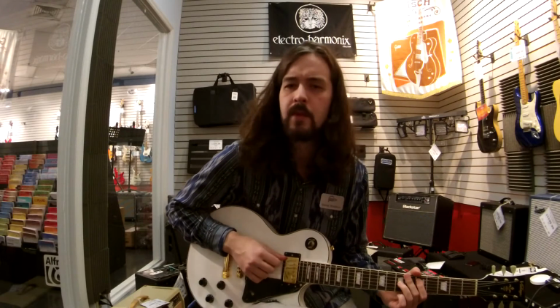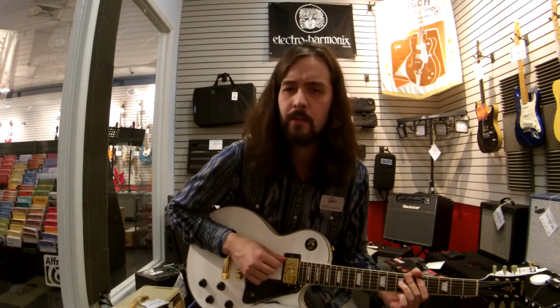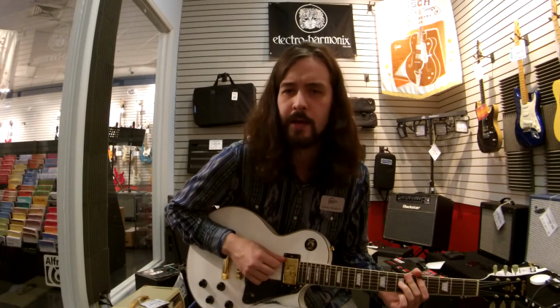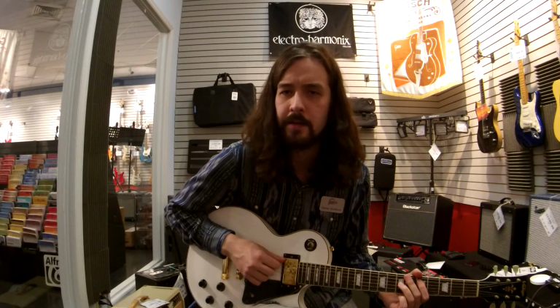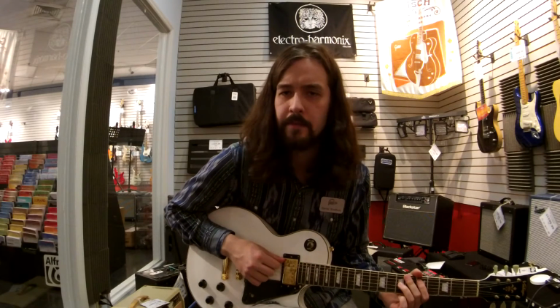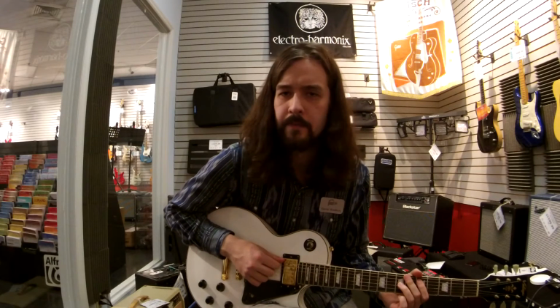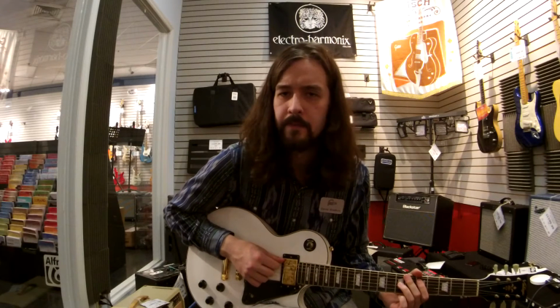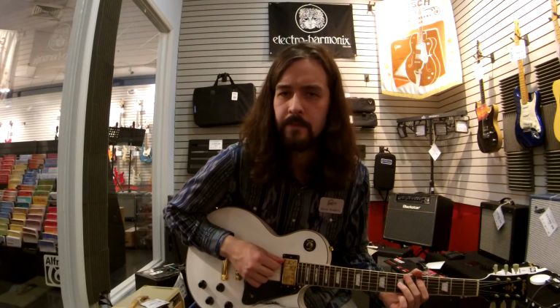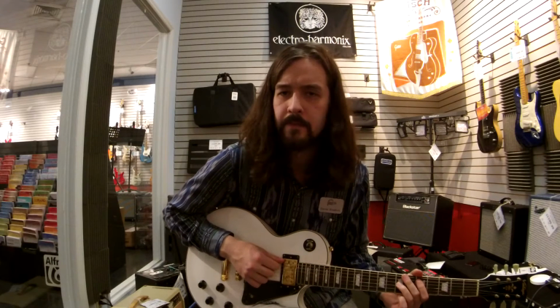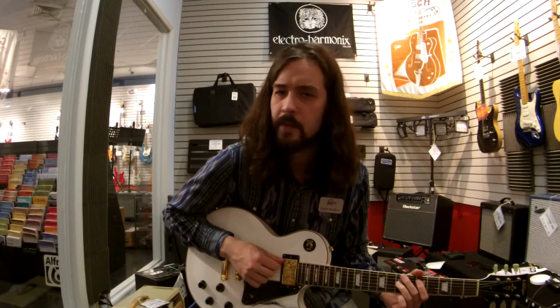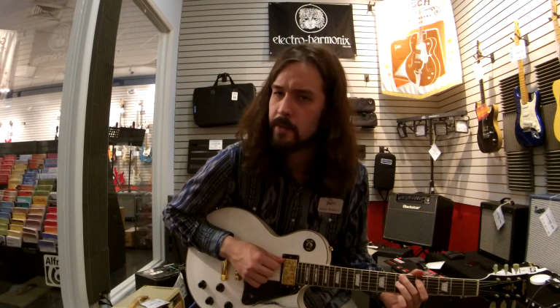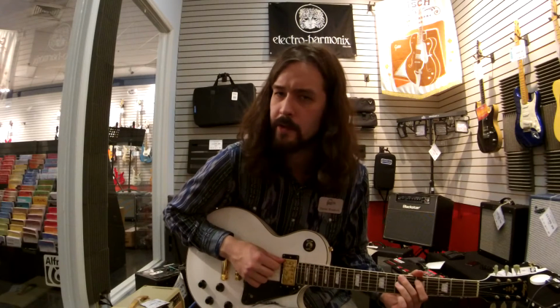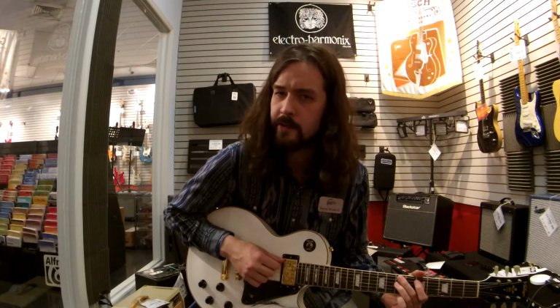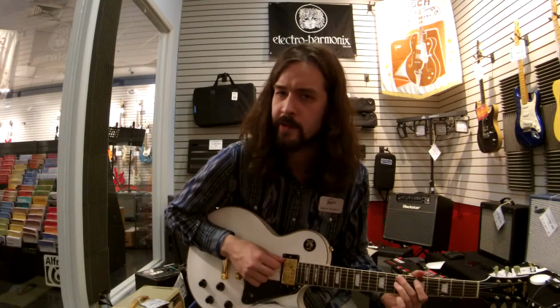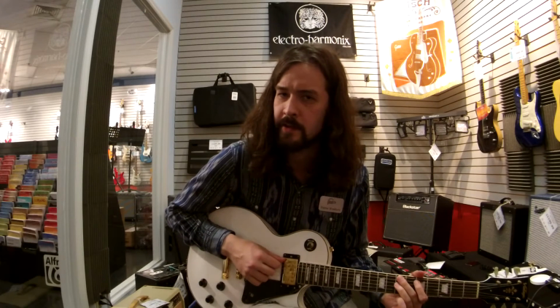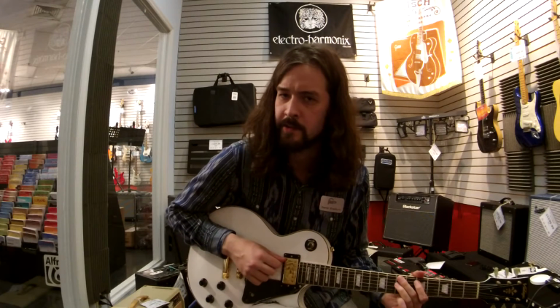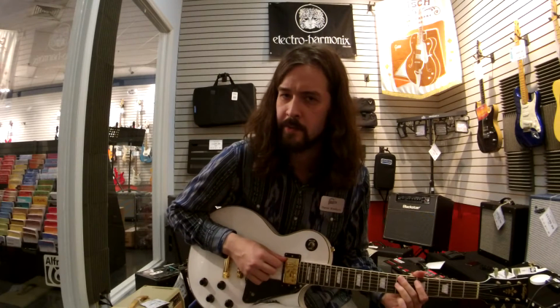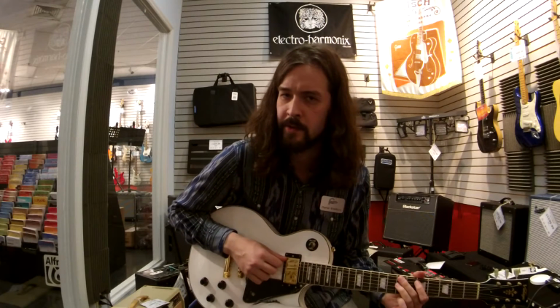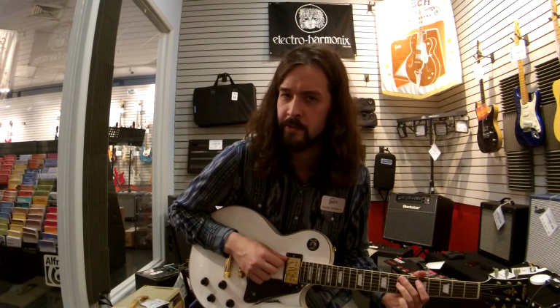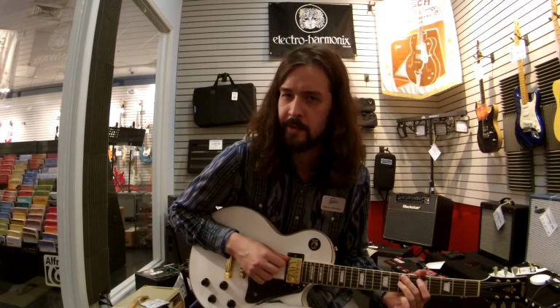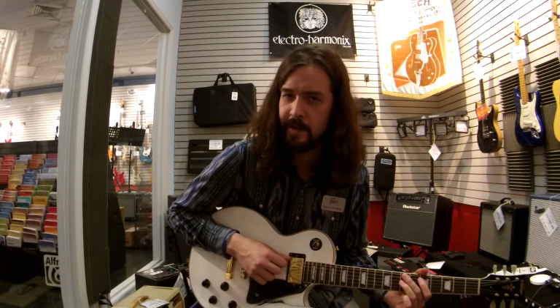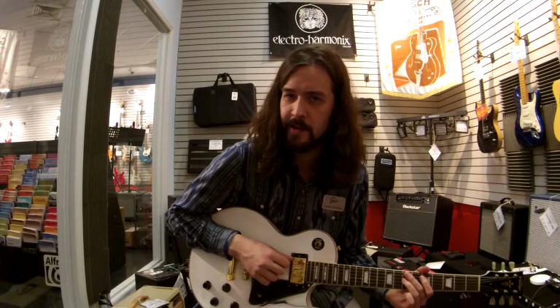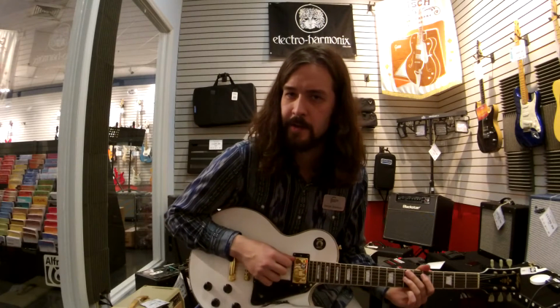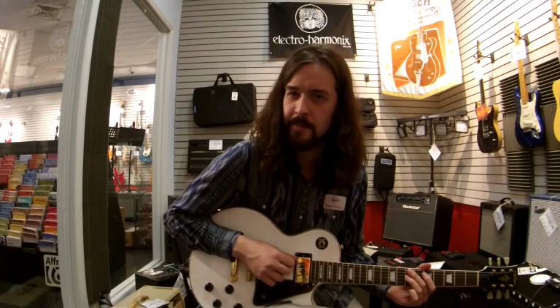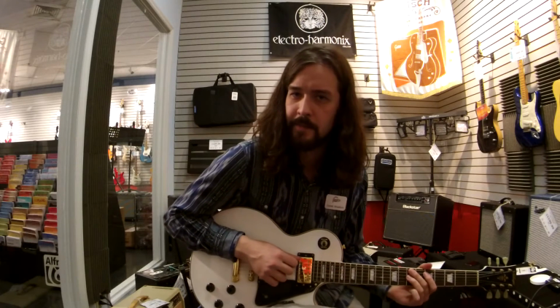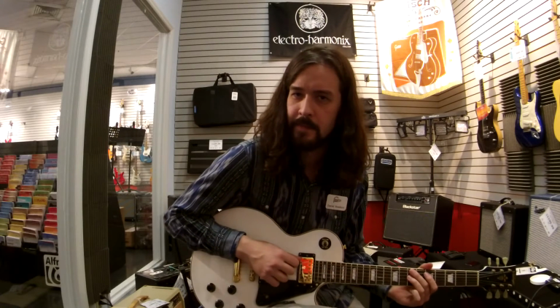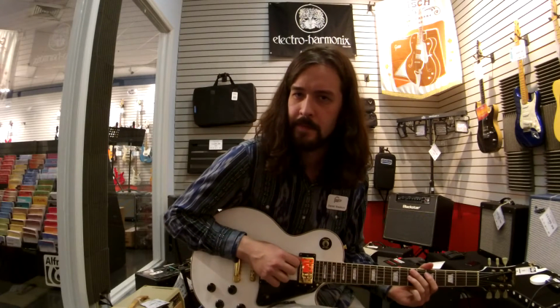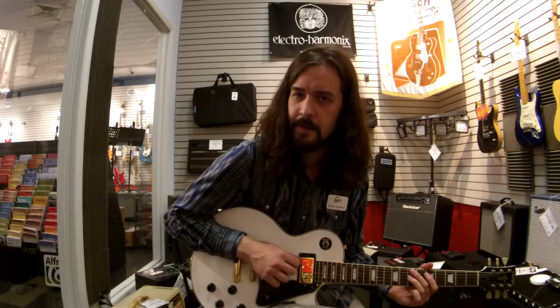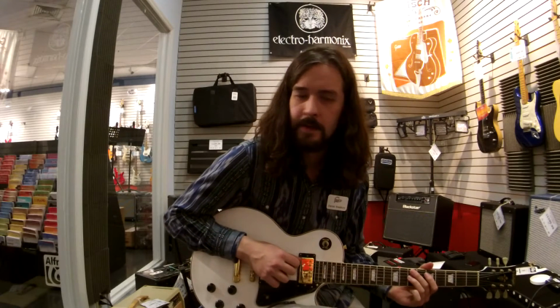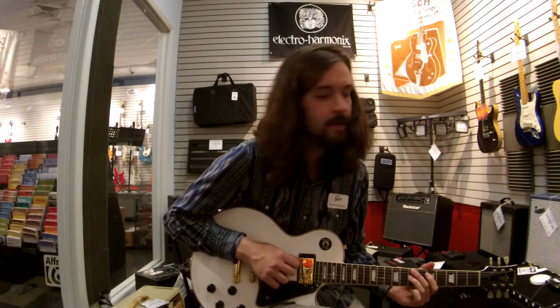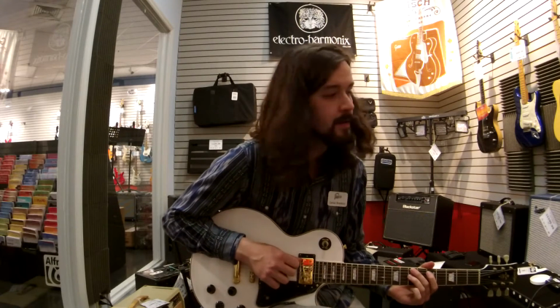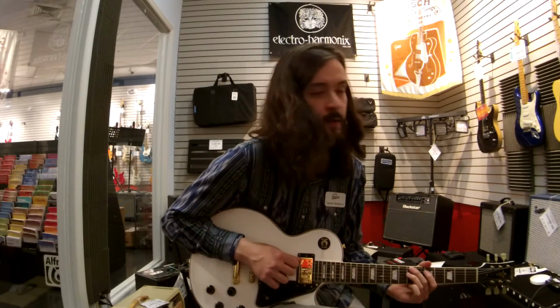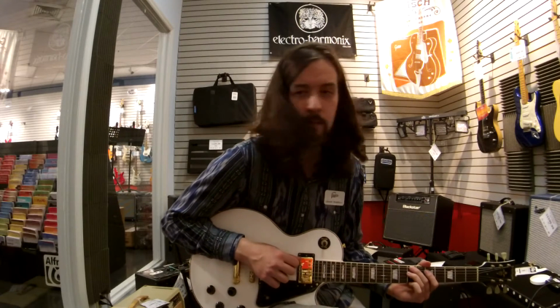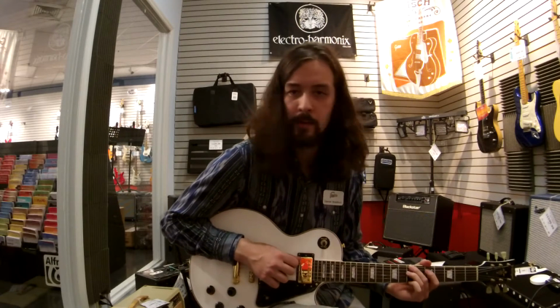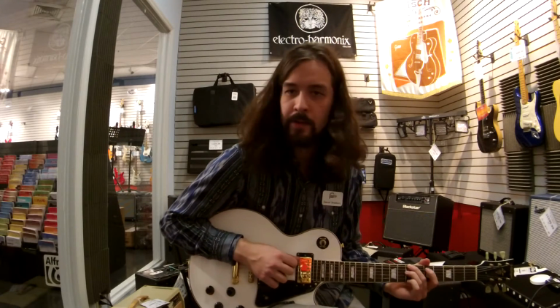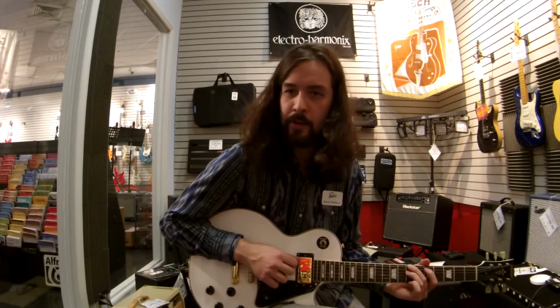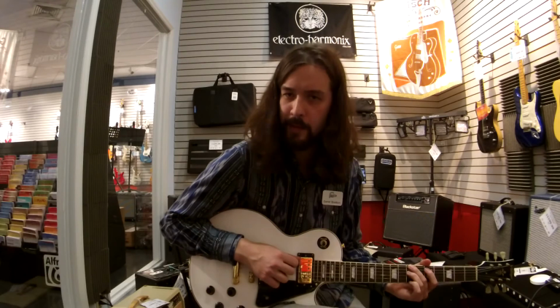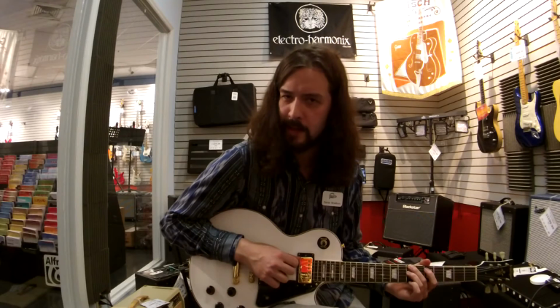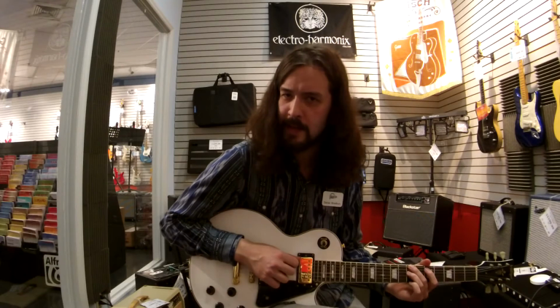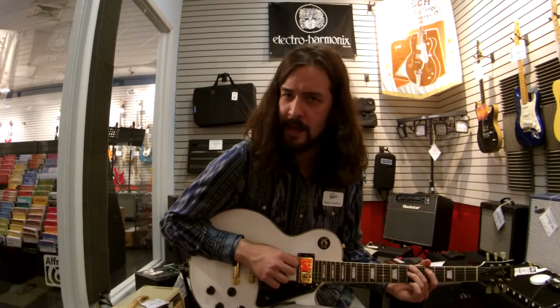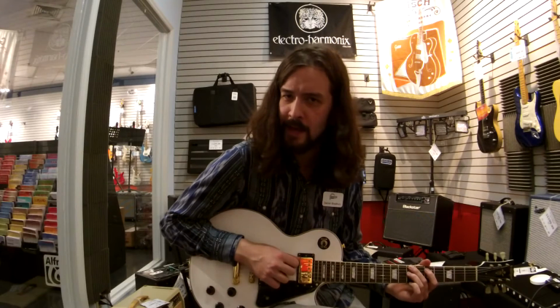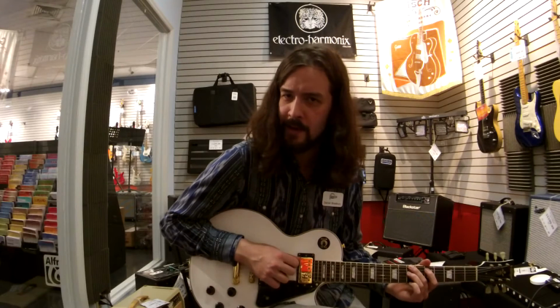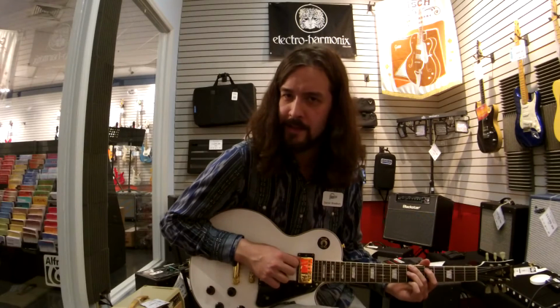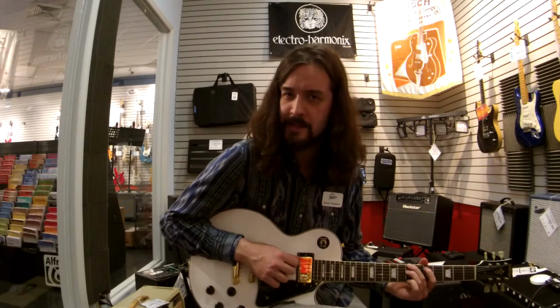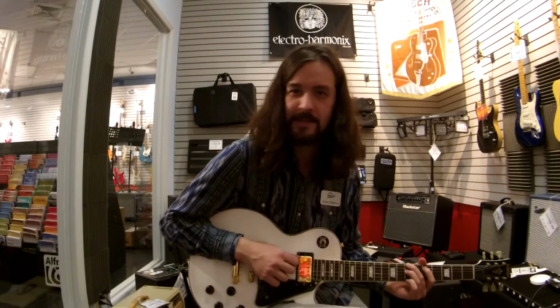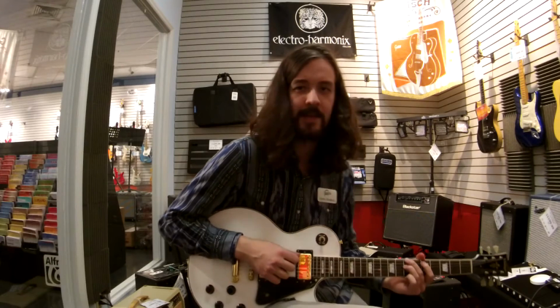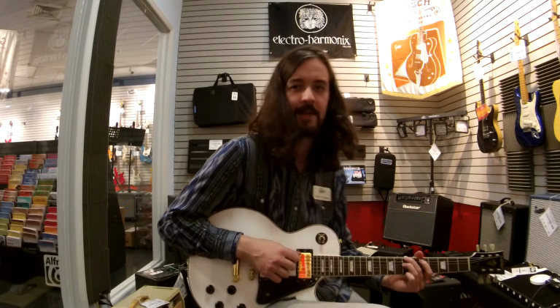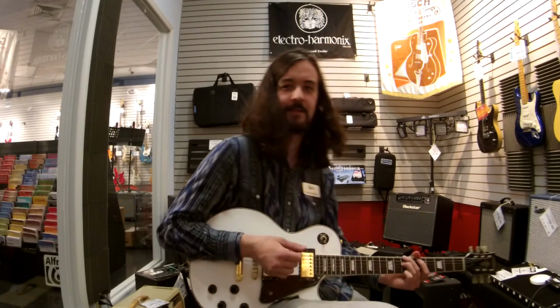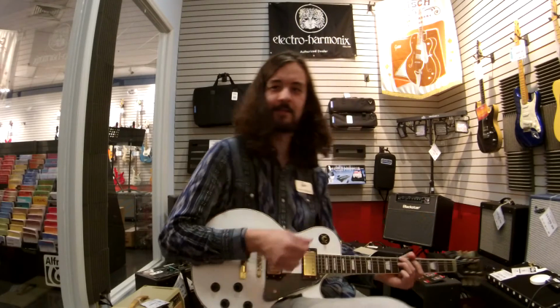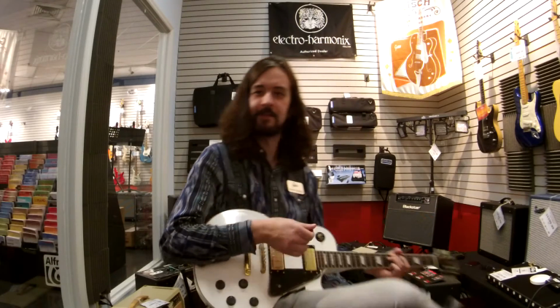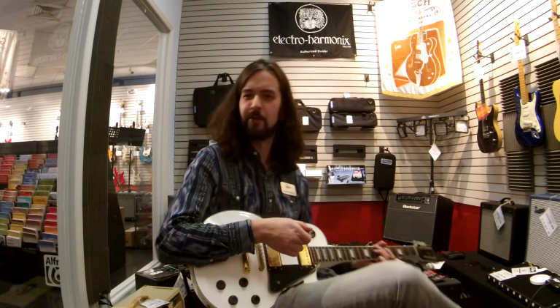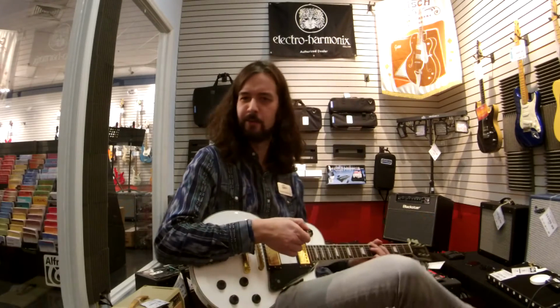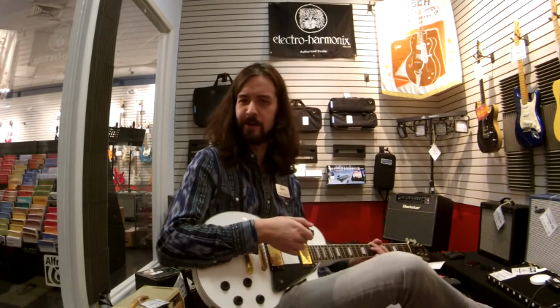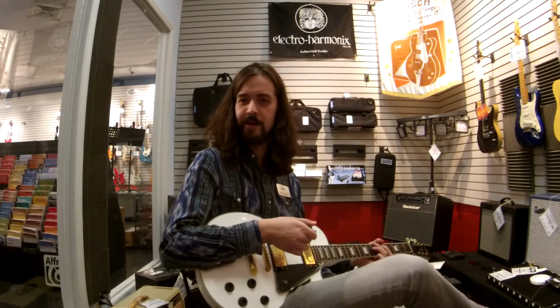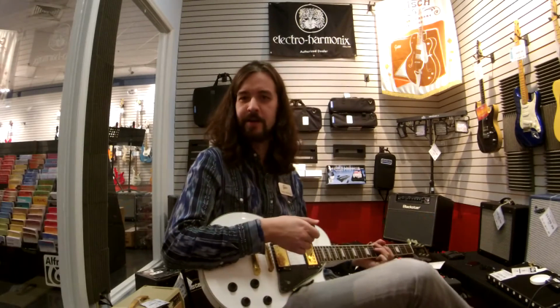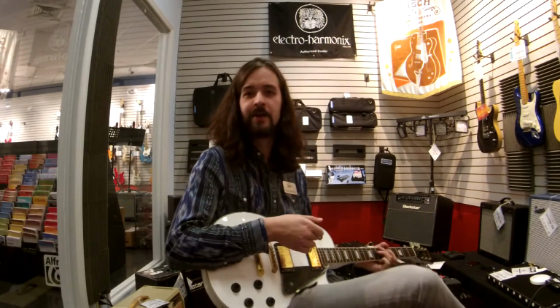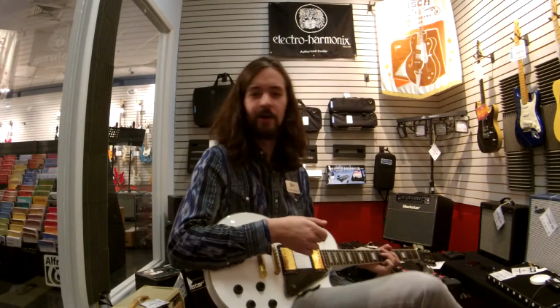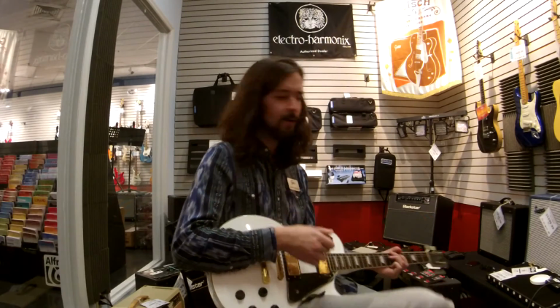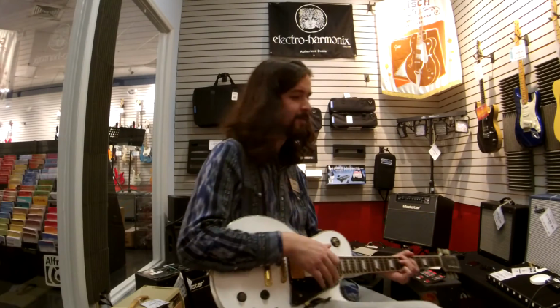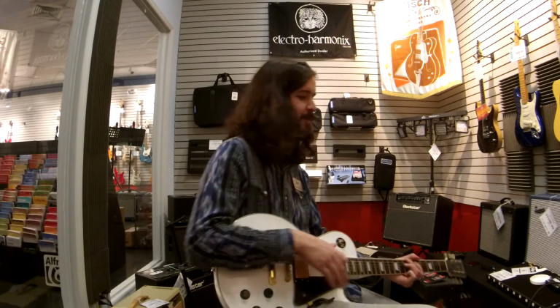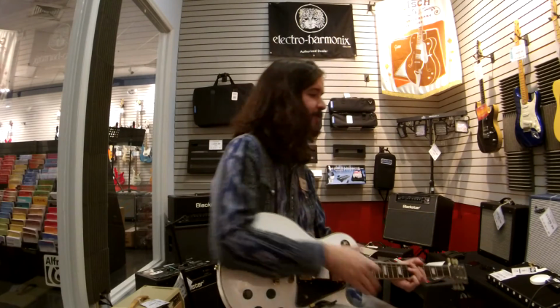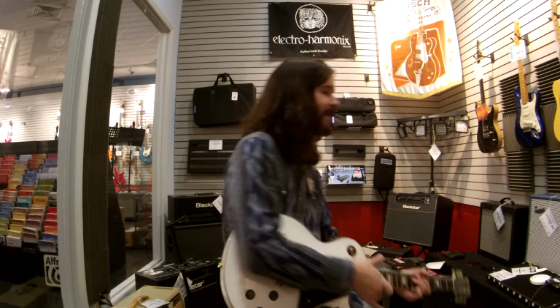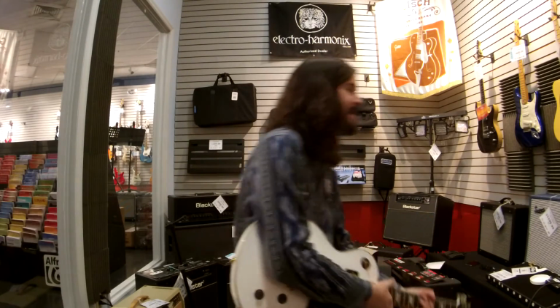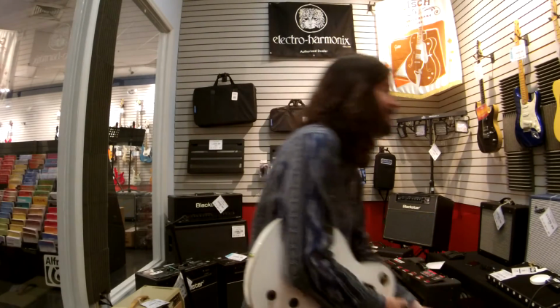Wait, hold on a second. Something isn't right here. I need to throw a little bit of gain on this thing, a little bit of overdrive.